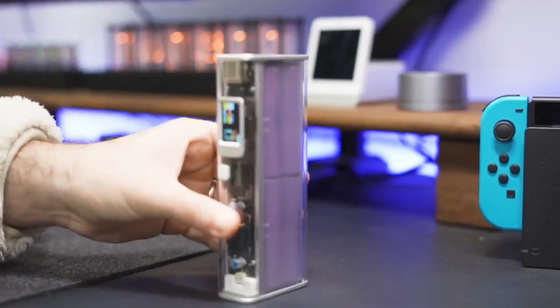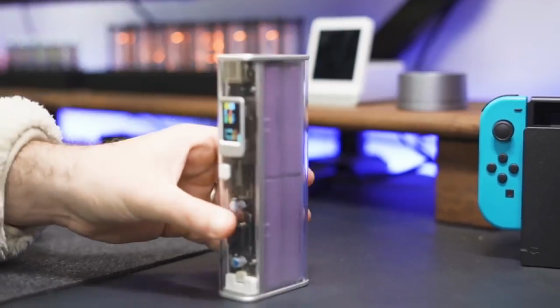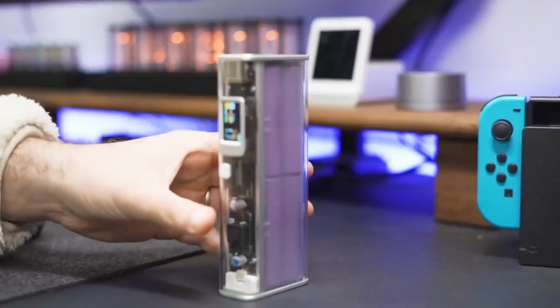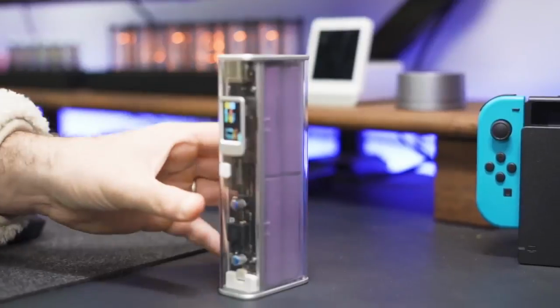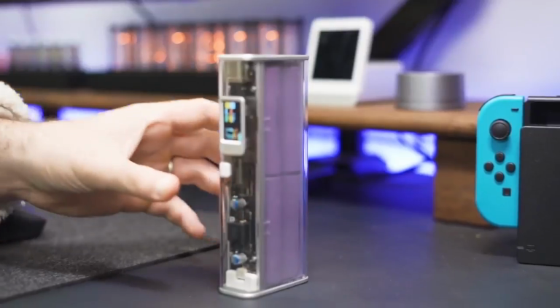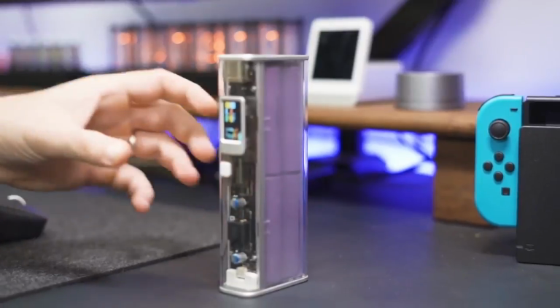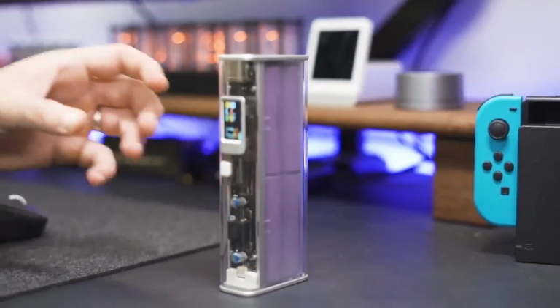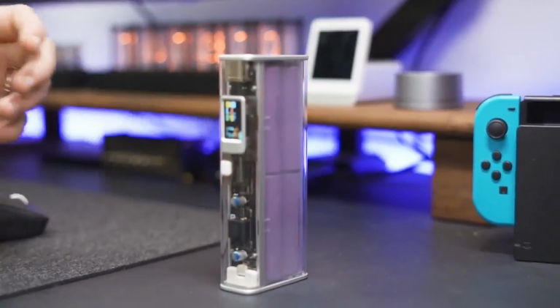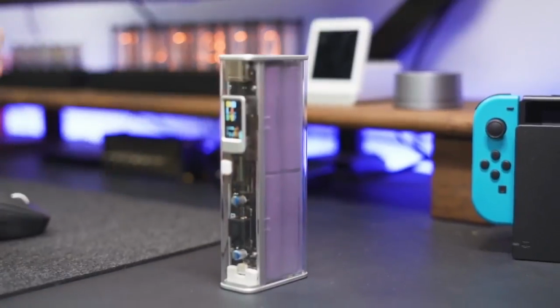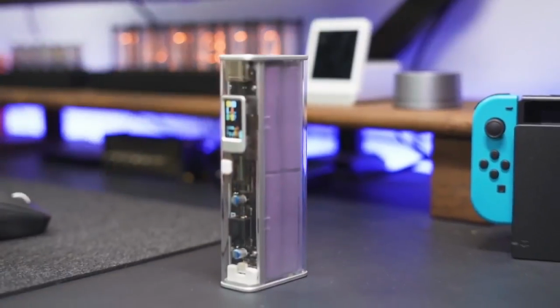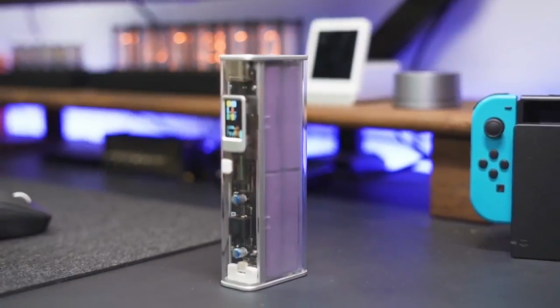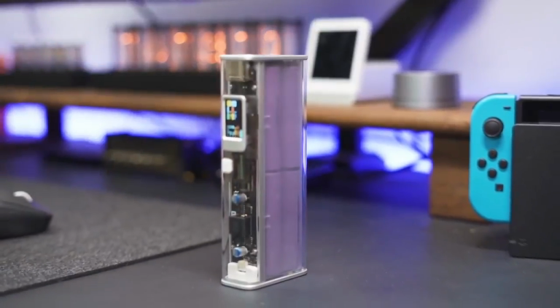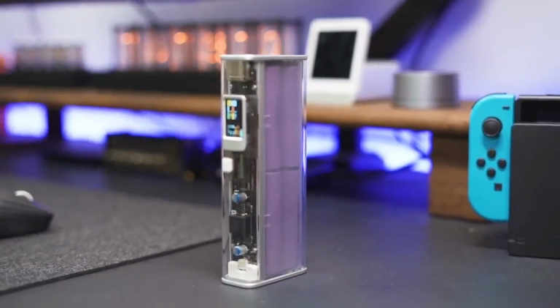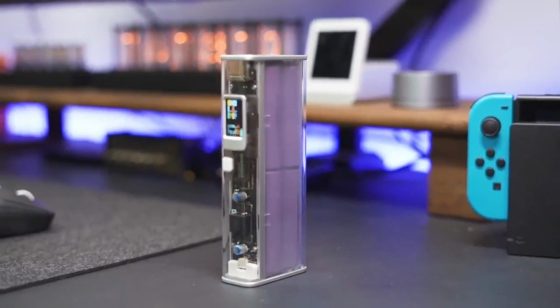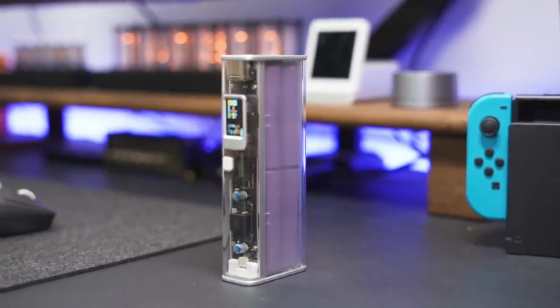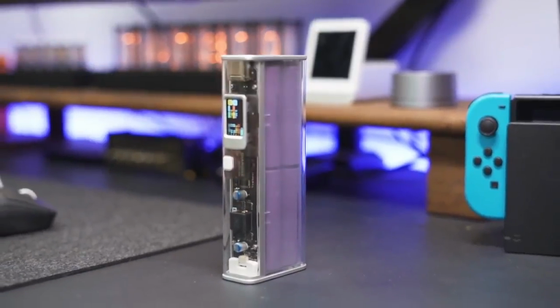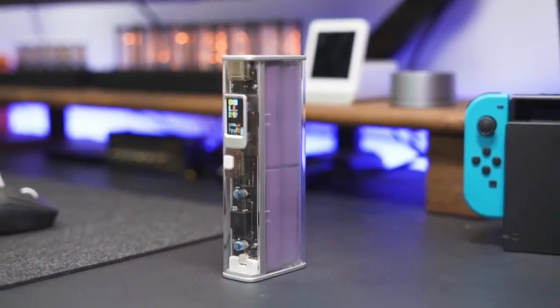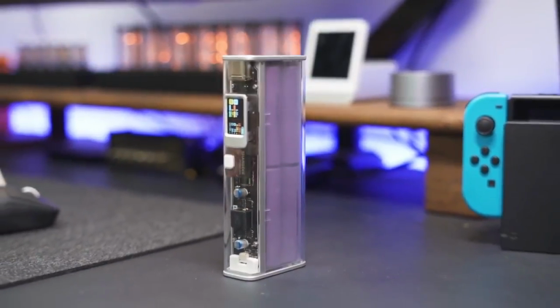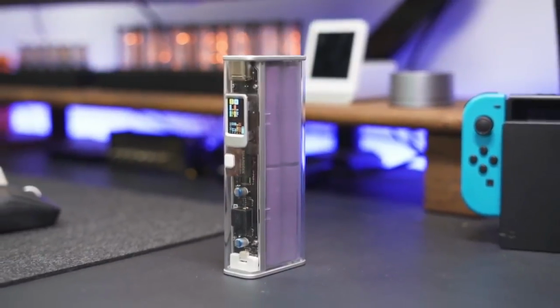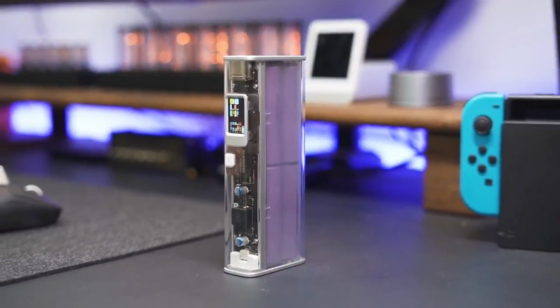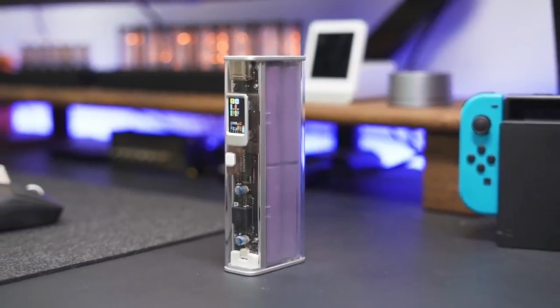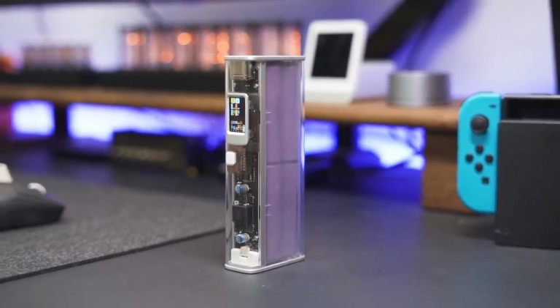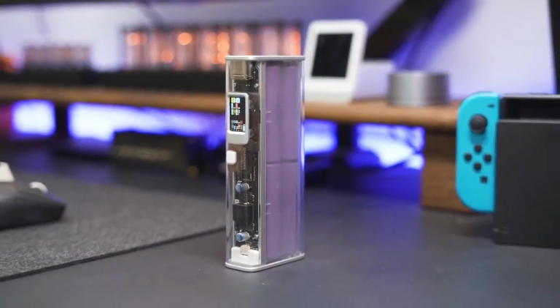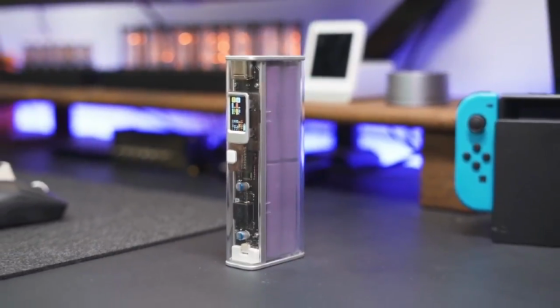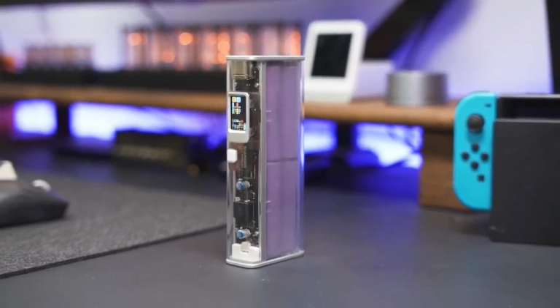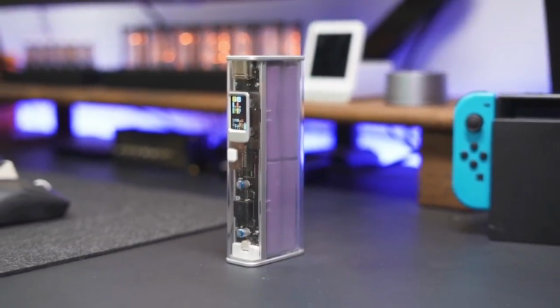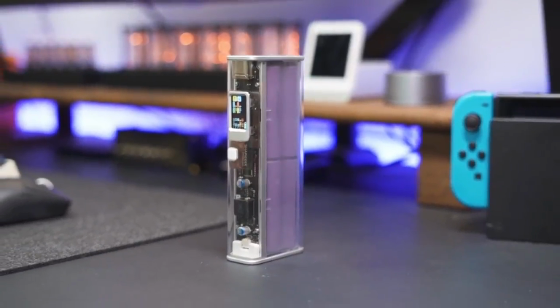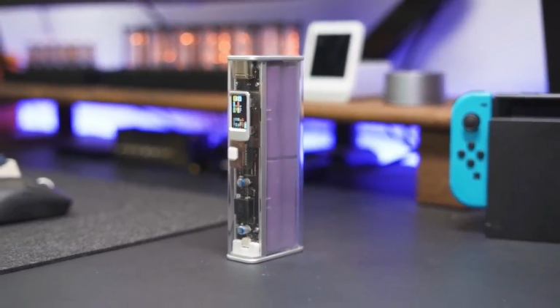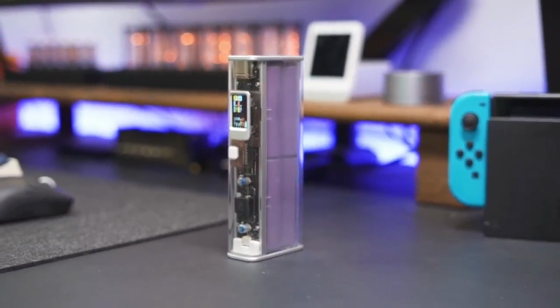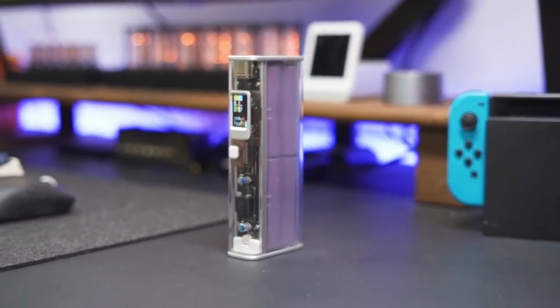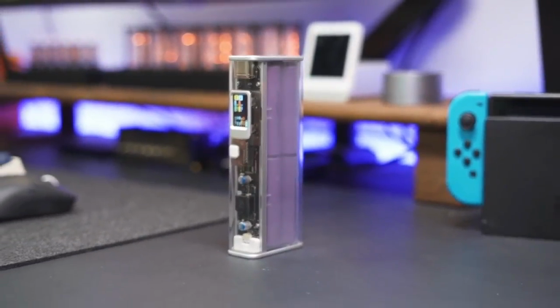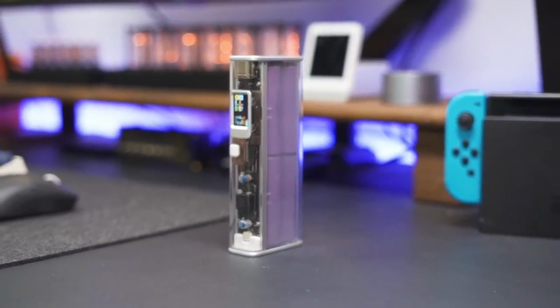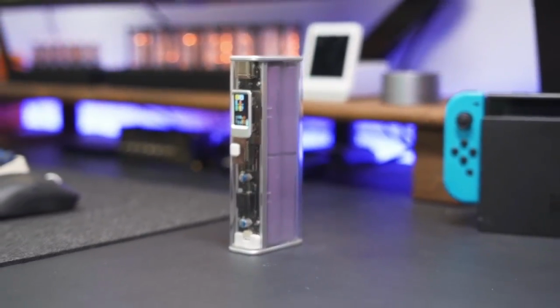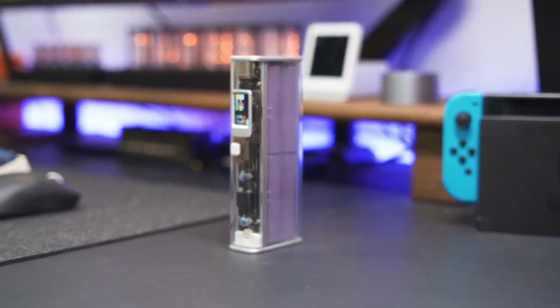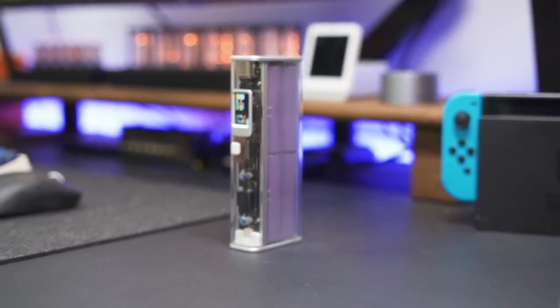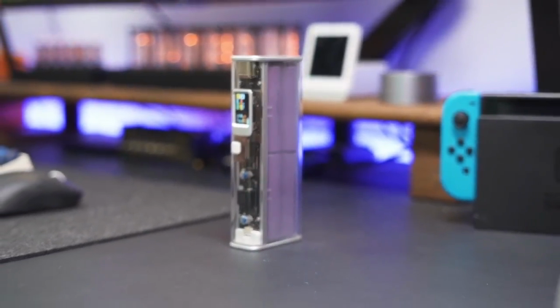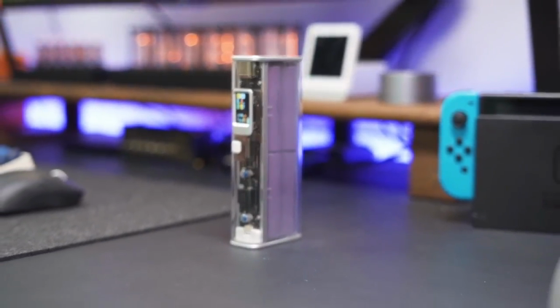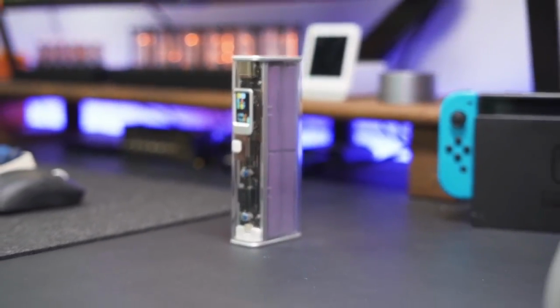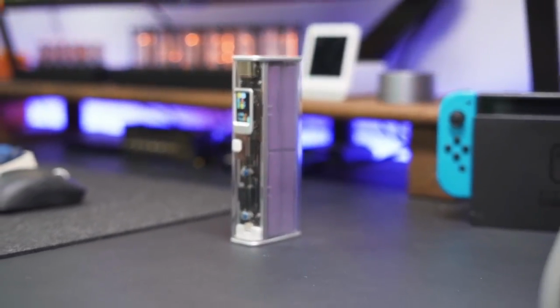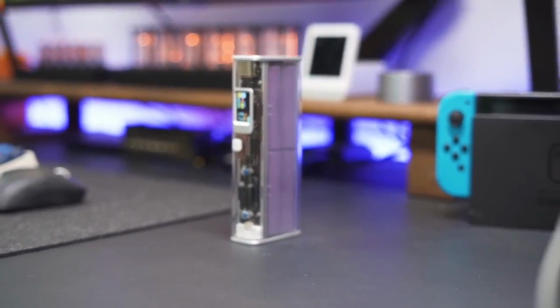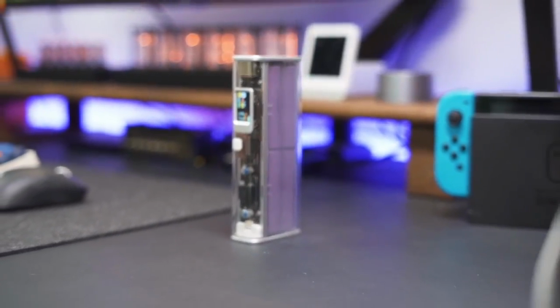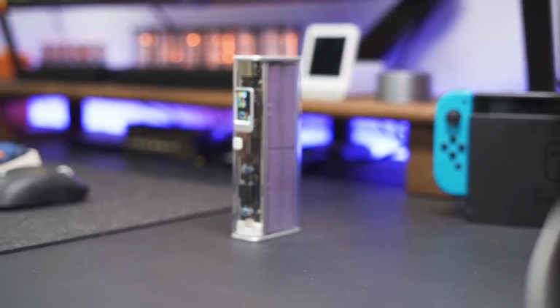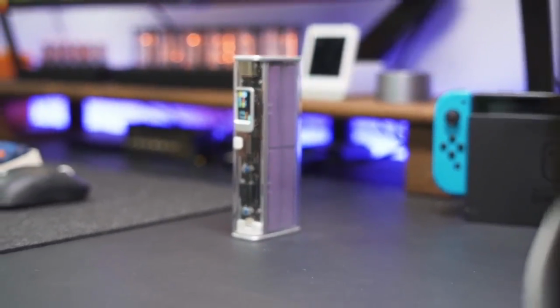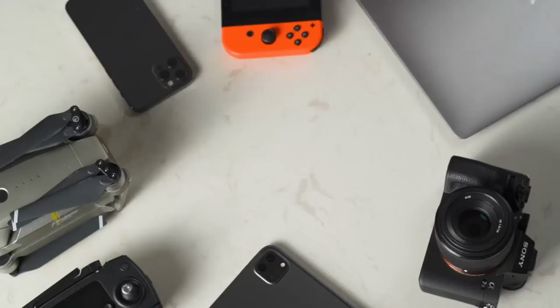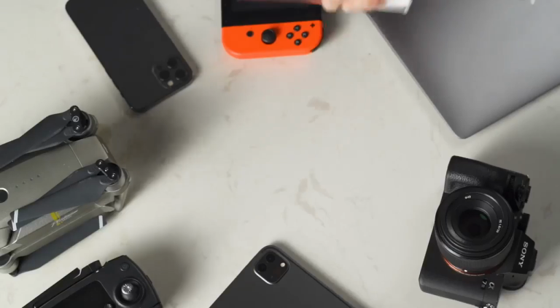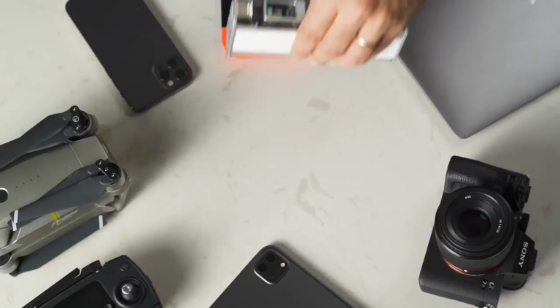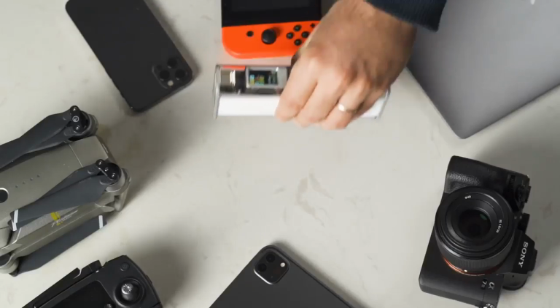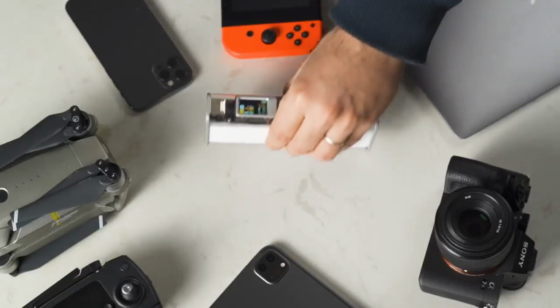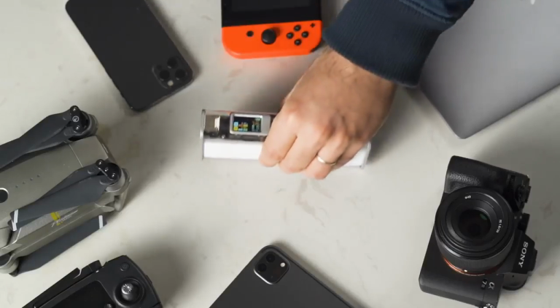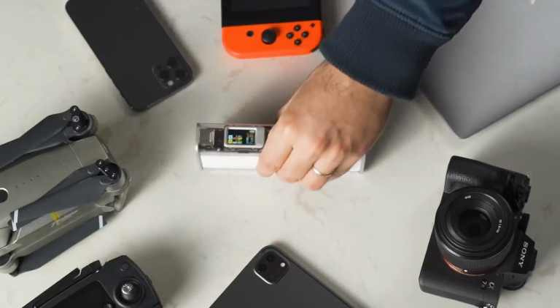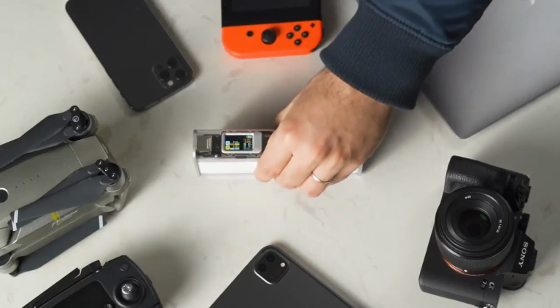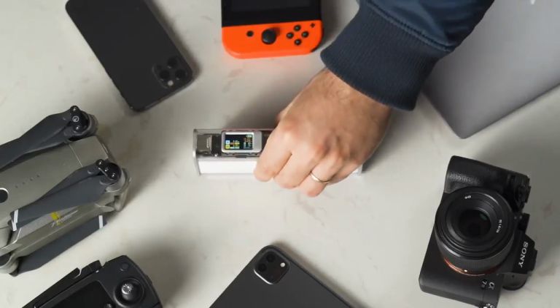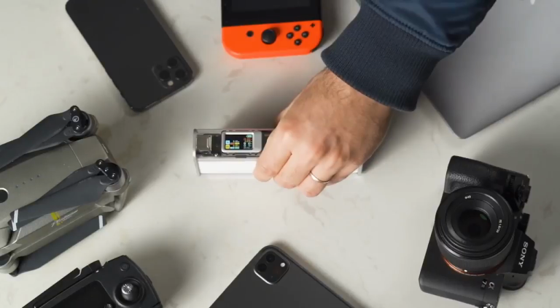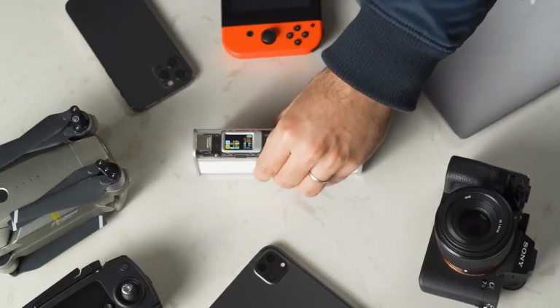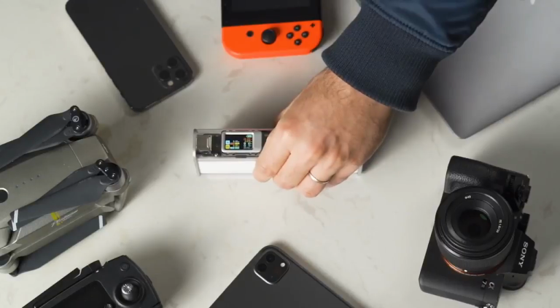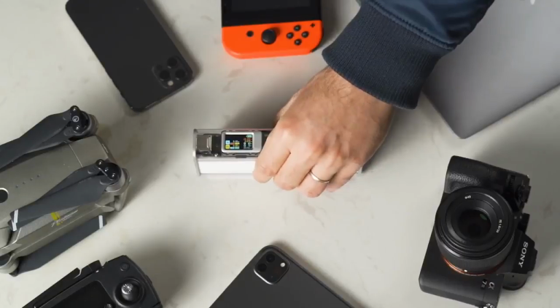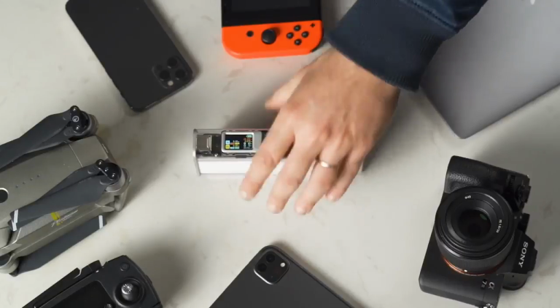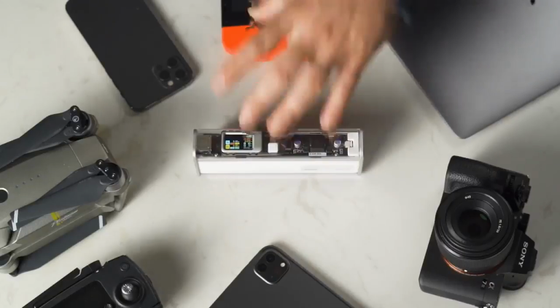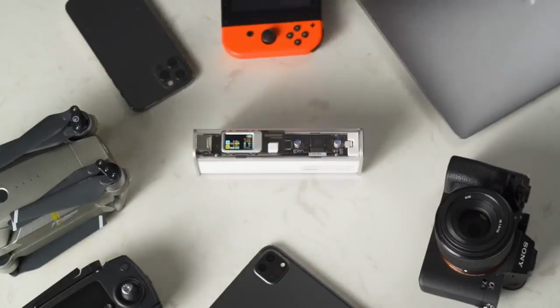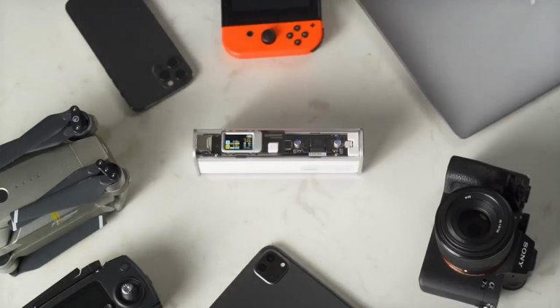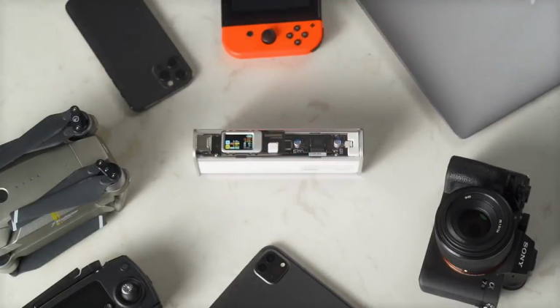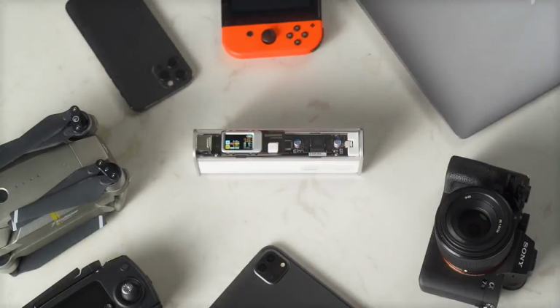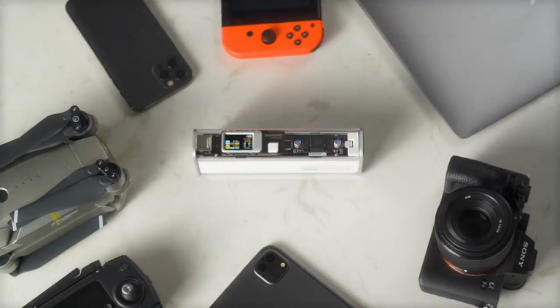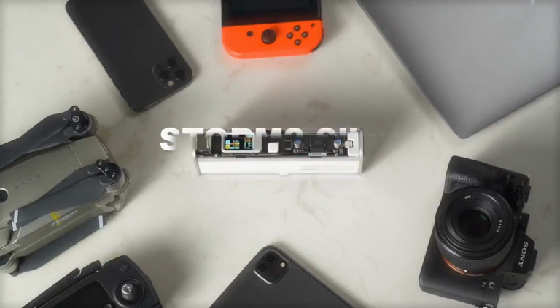Need a decoration on your desk? Get Storm 2 Slim. Unlock the decorative side of it. Storm 2 Slim from ShardGeek.